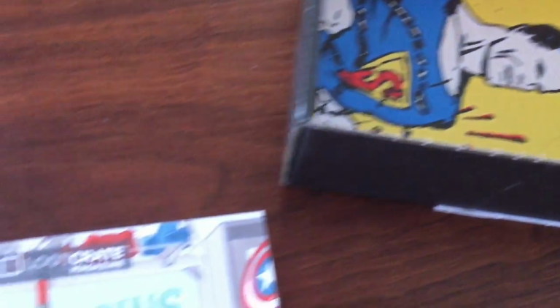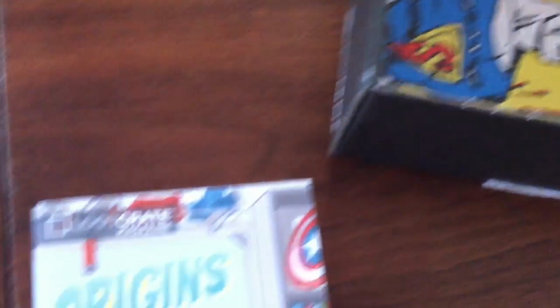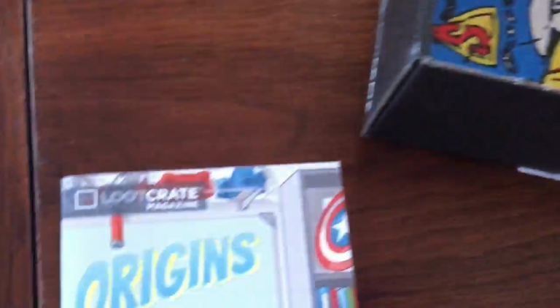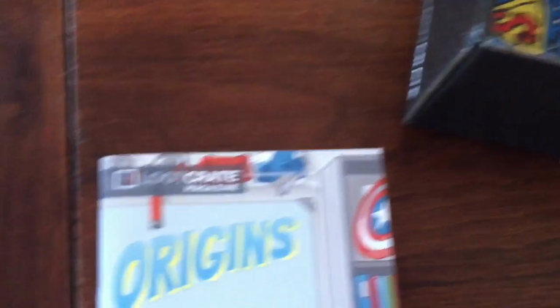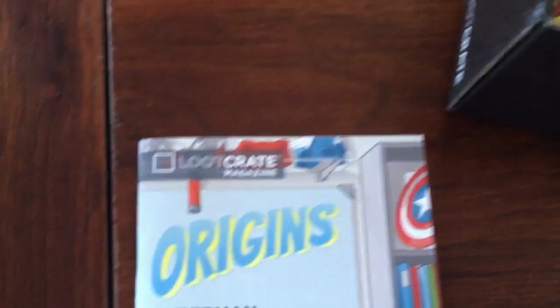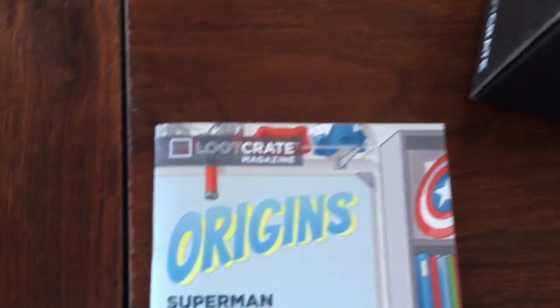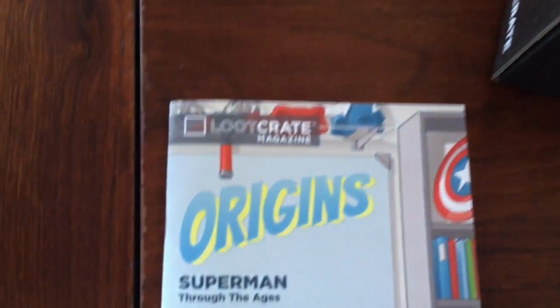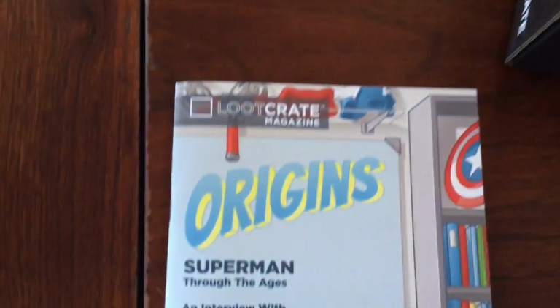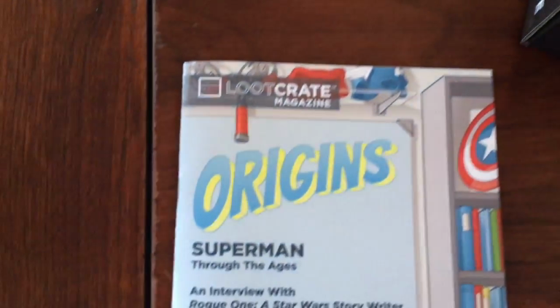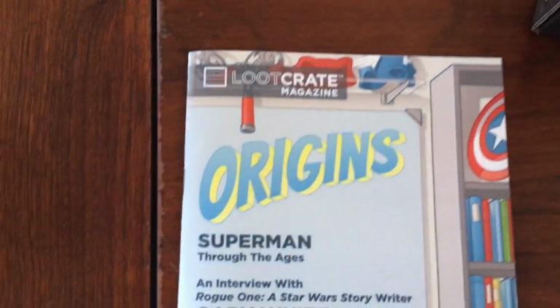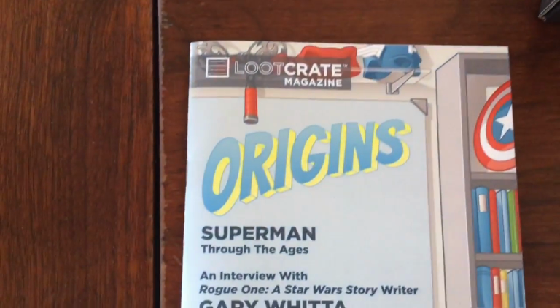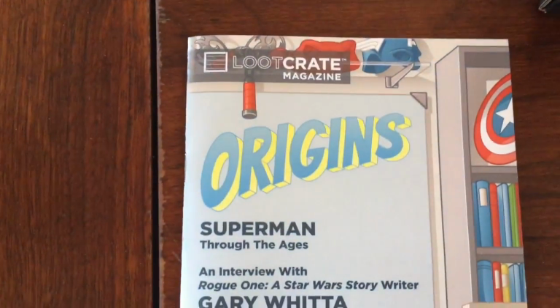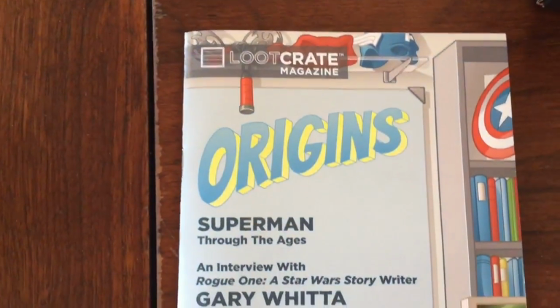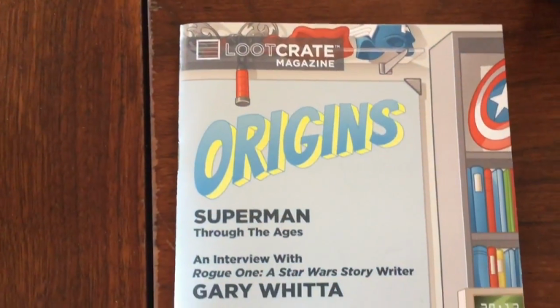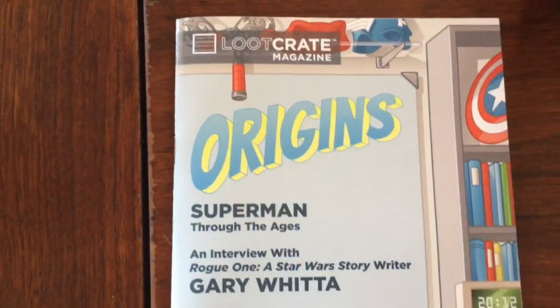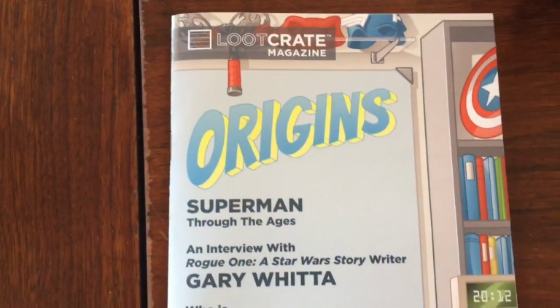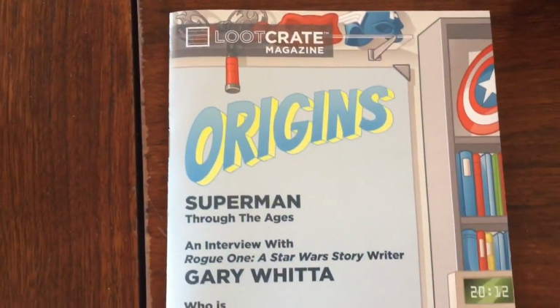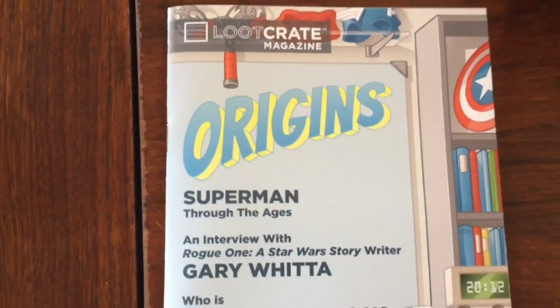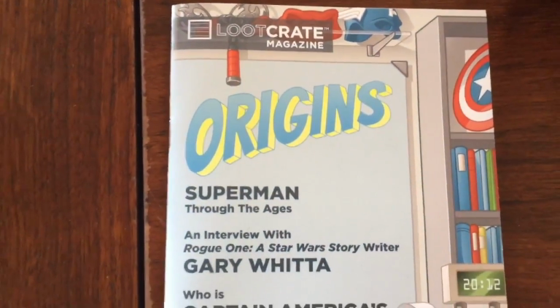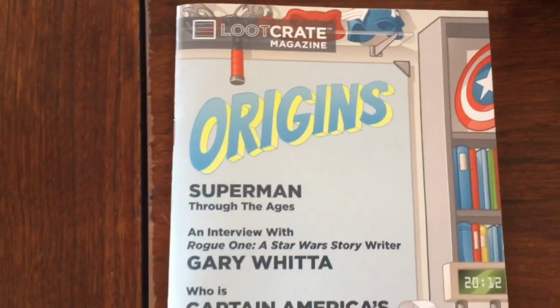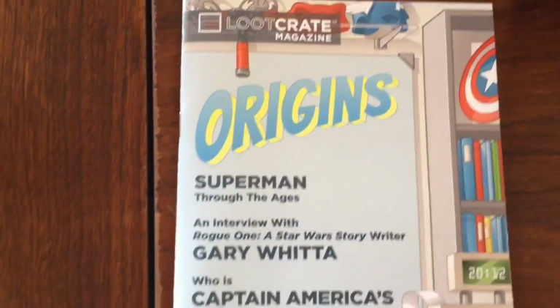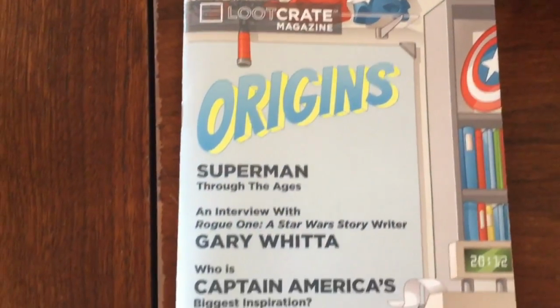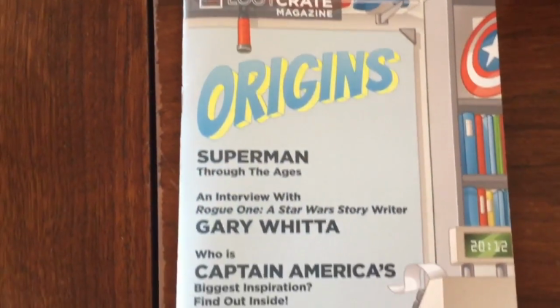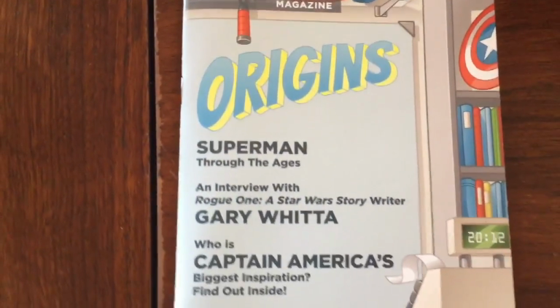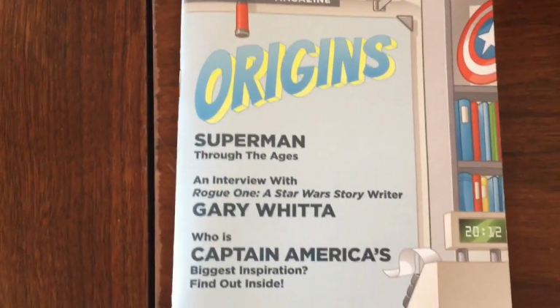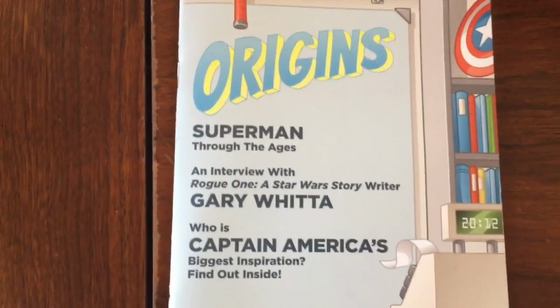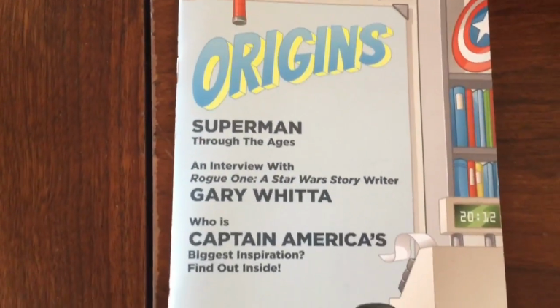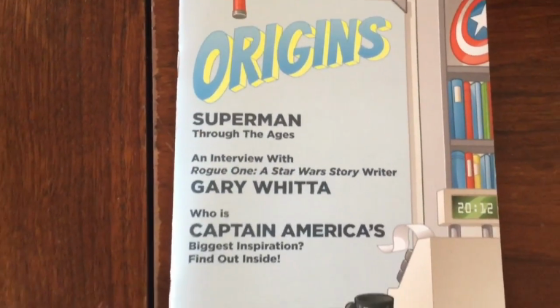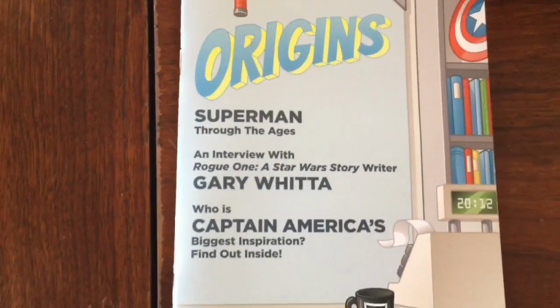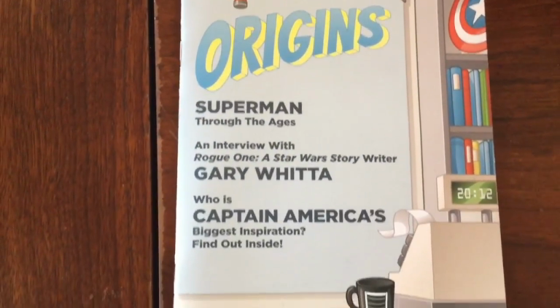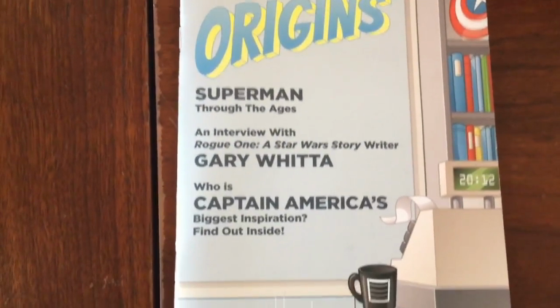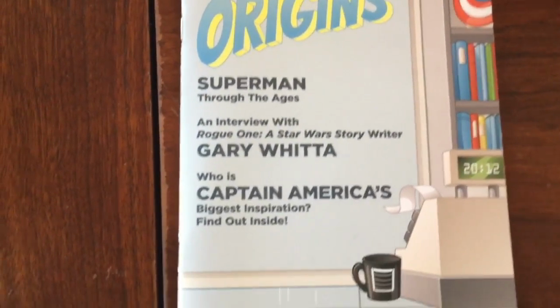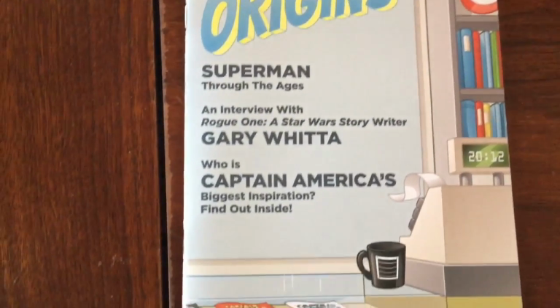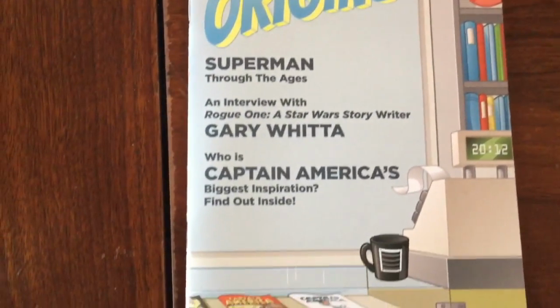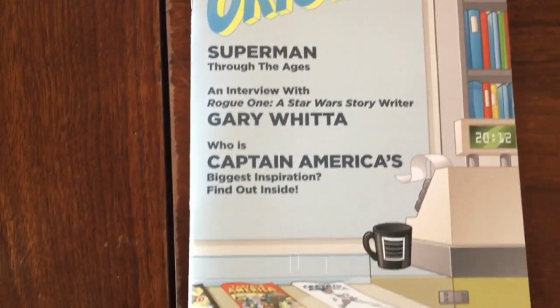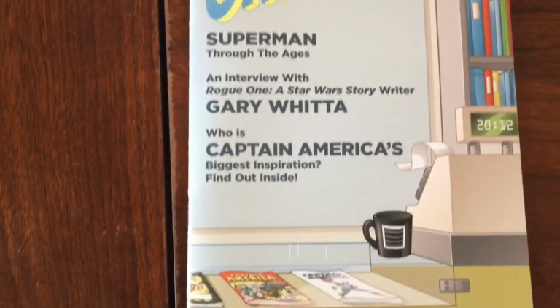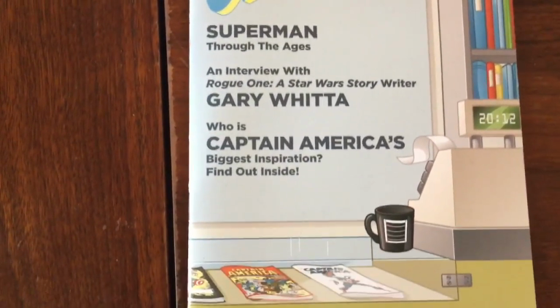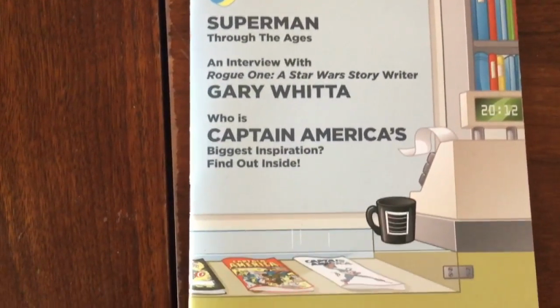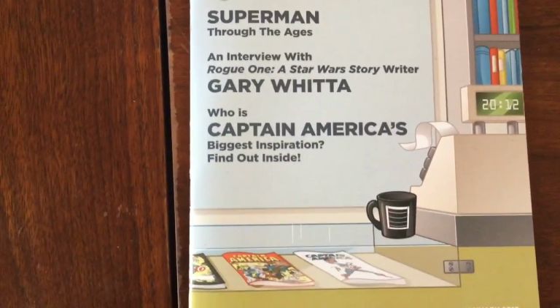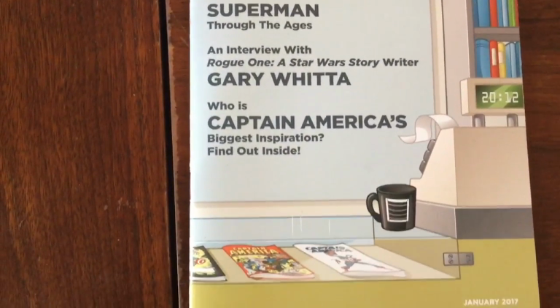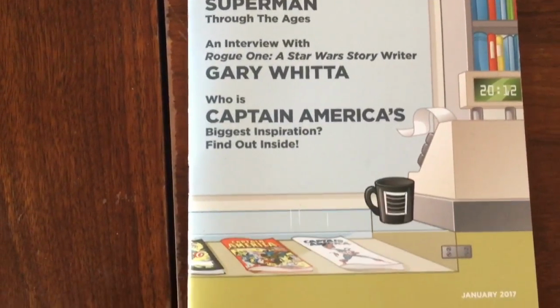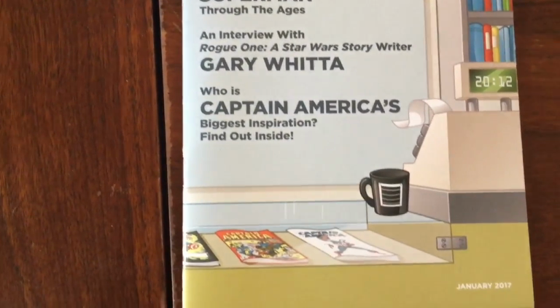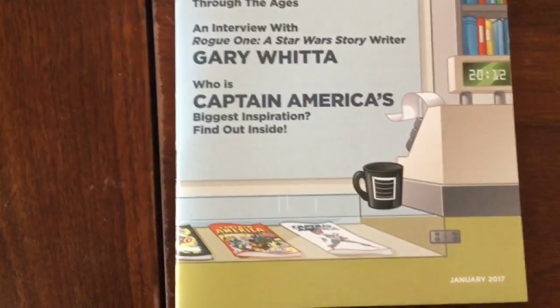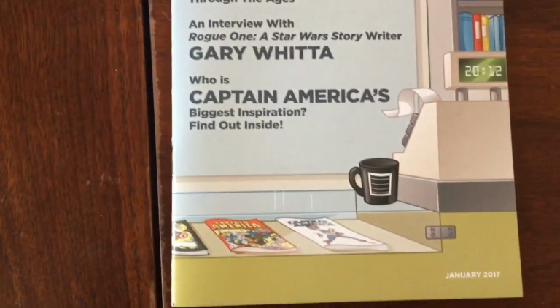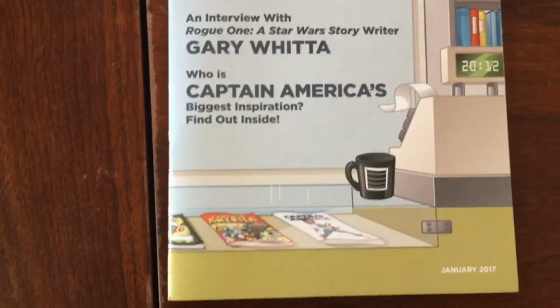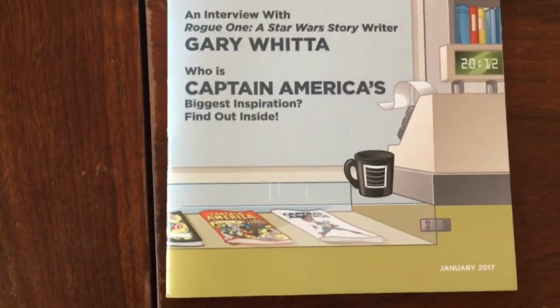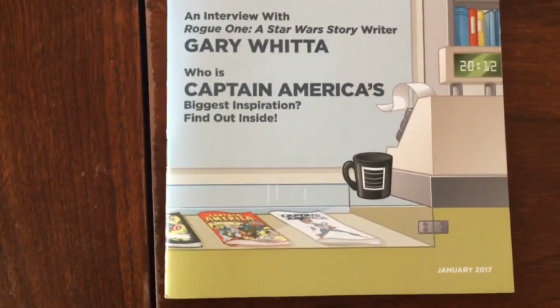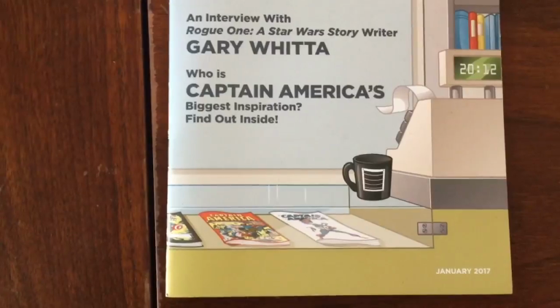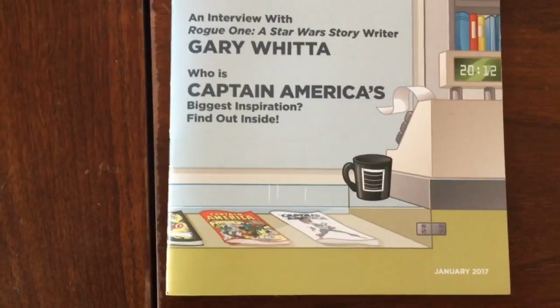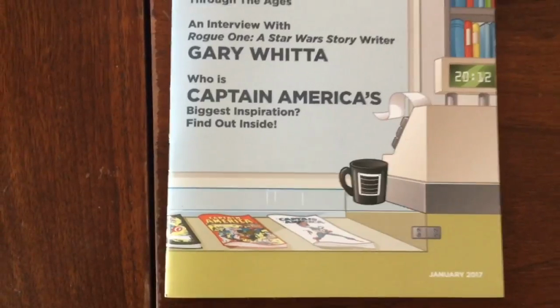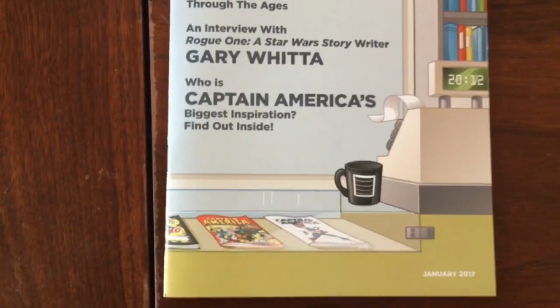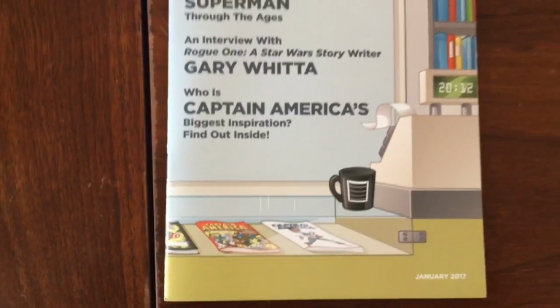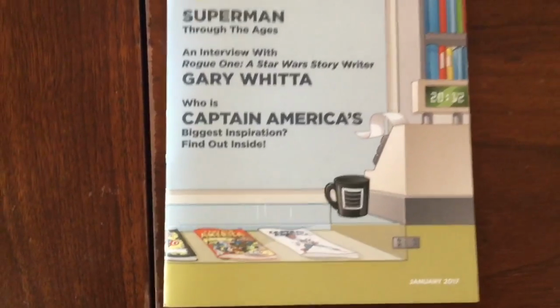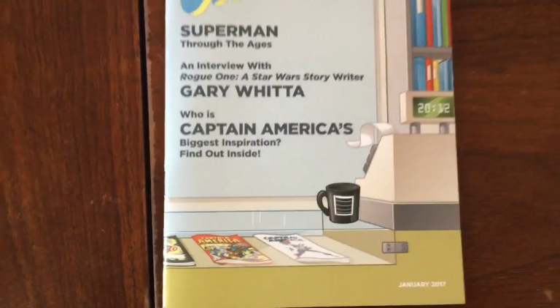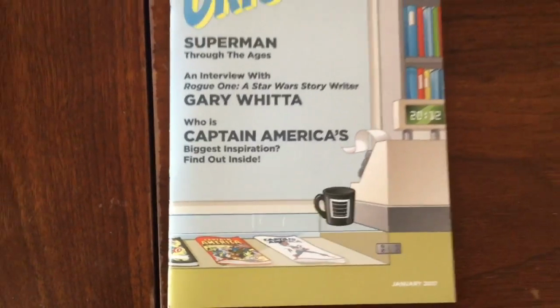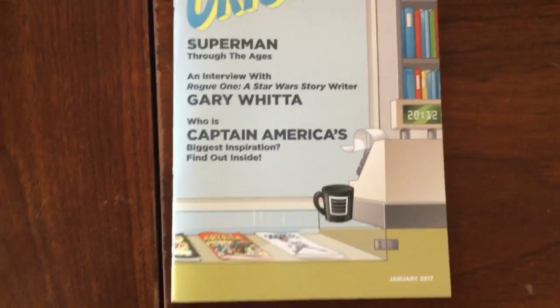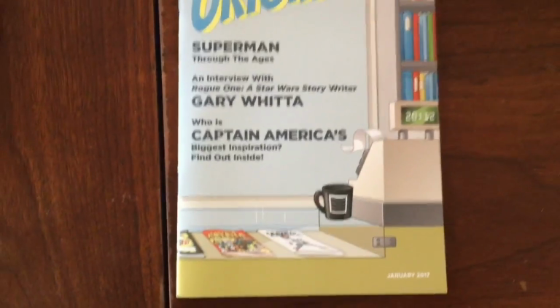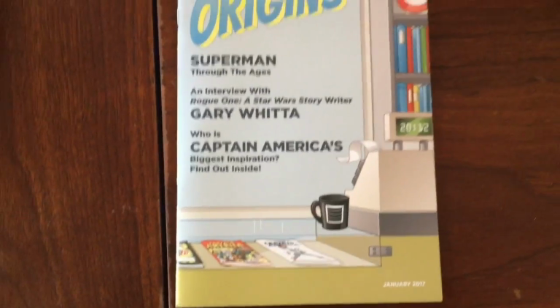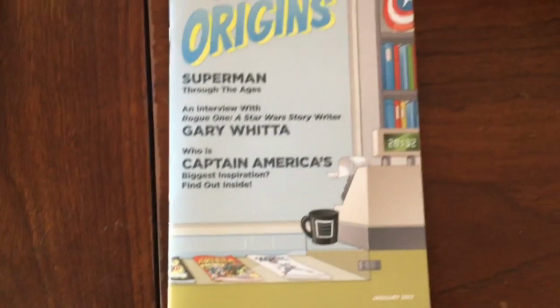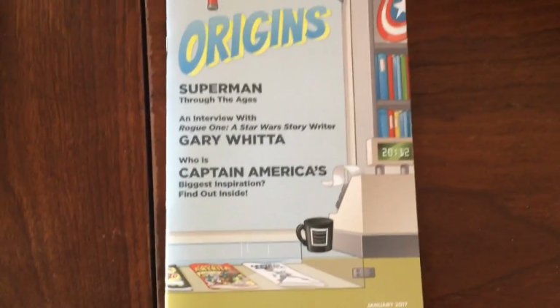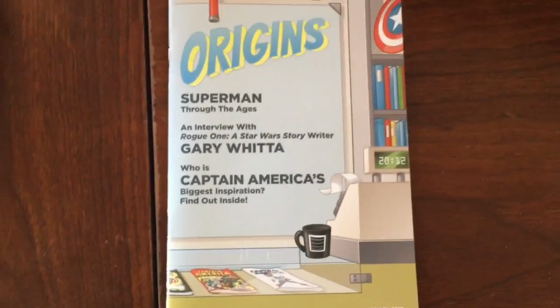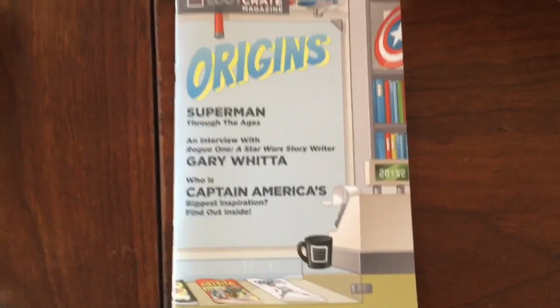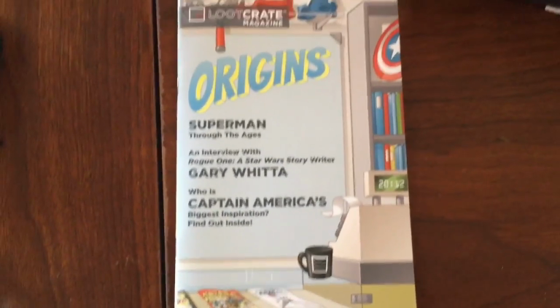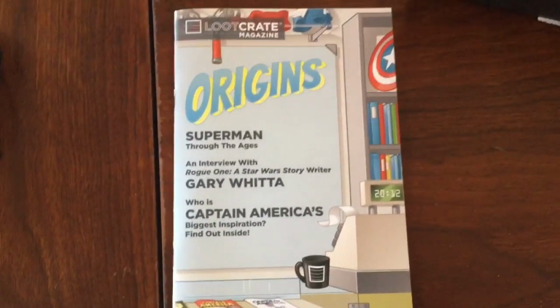We're going to see some really cool stuff from Superman, Teenage Mutant Ninja Turtles, Marvel, Captain America, and all that great stuff.